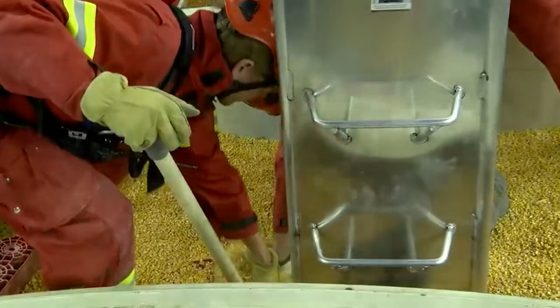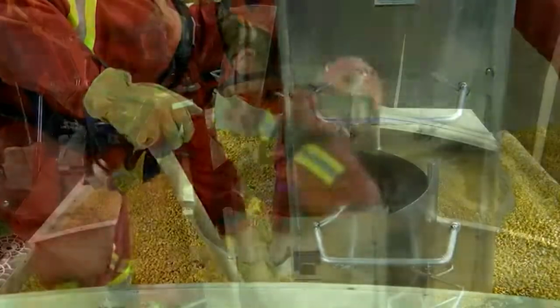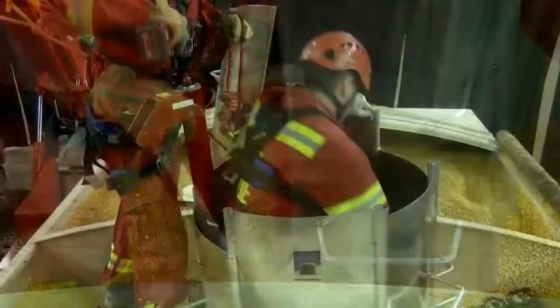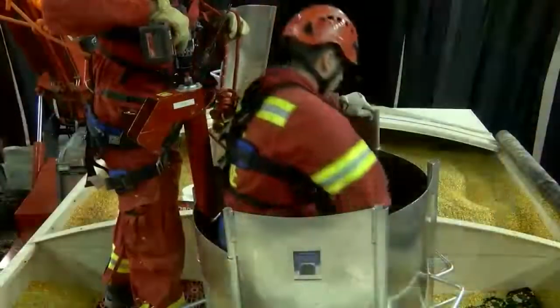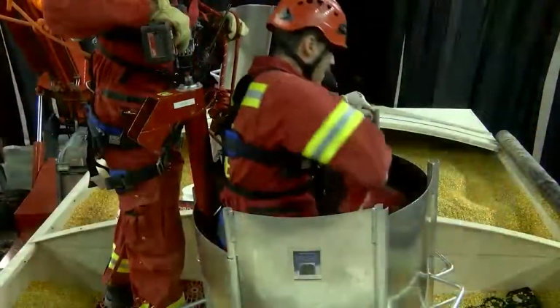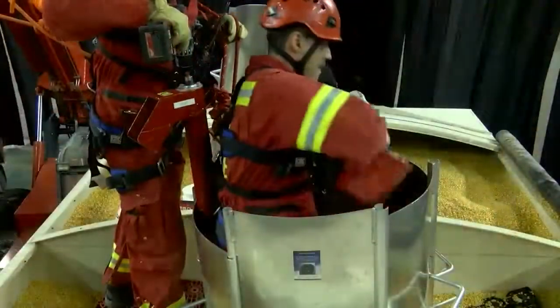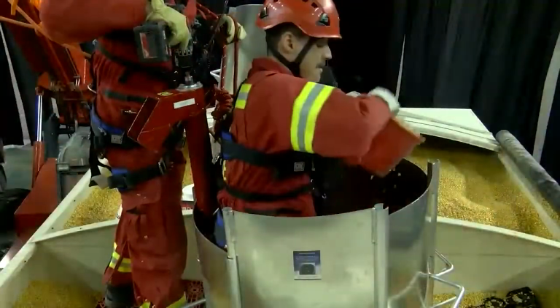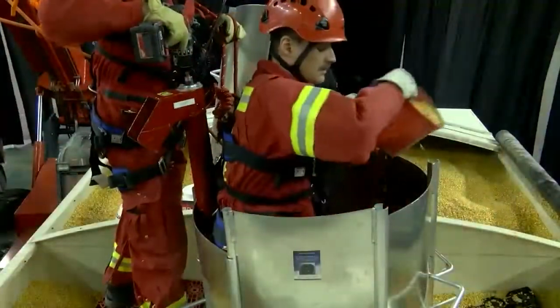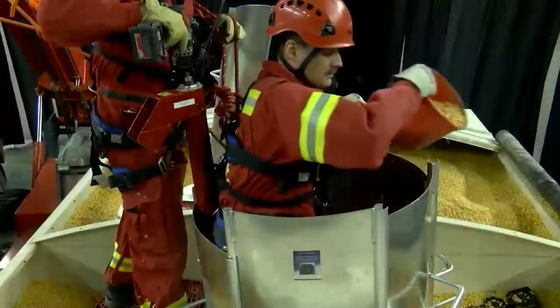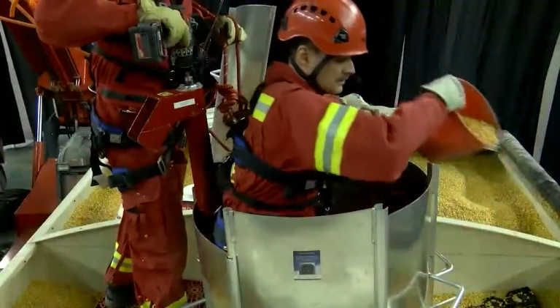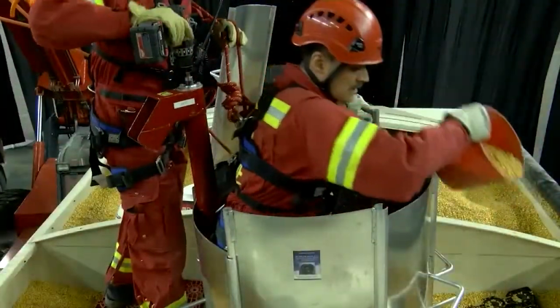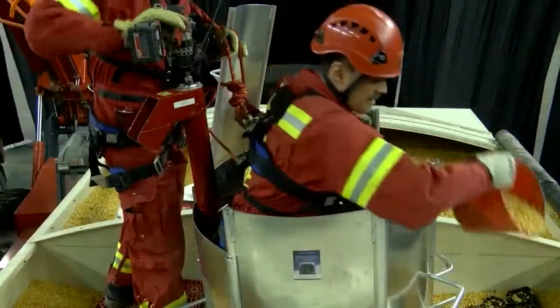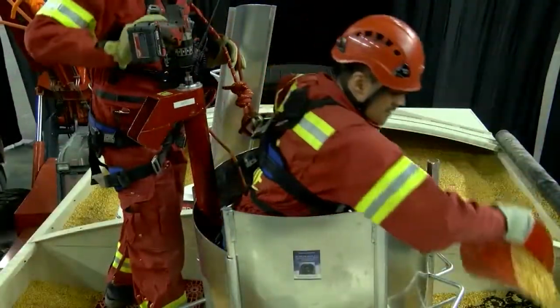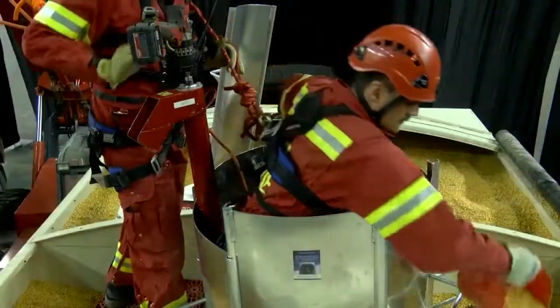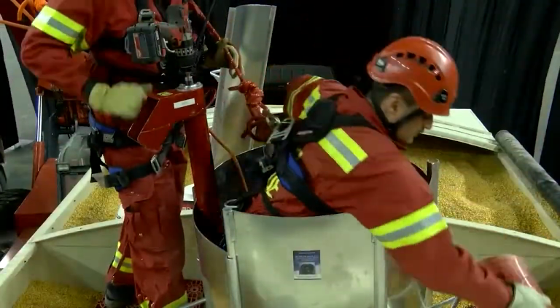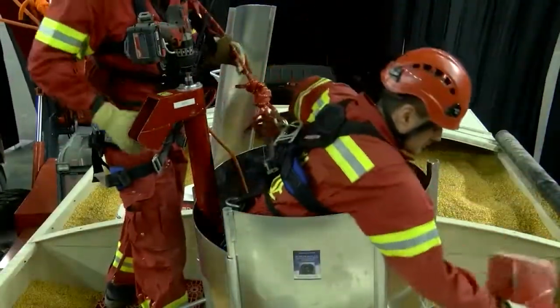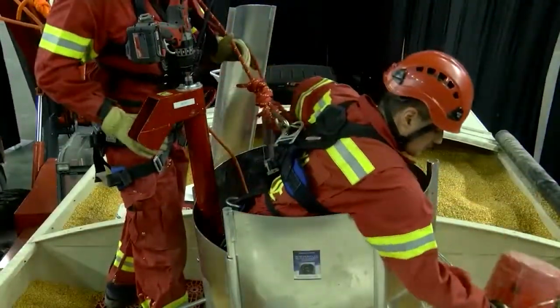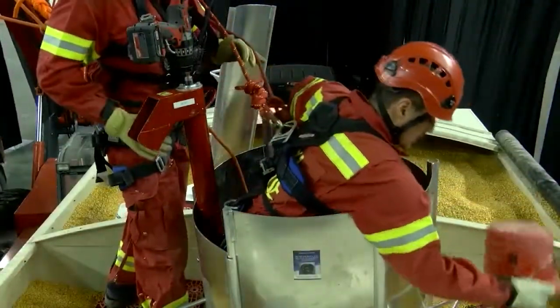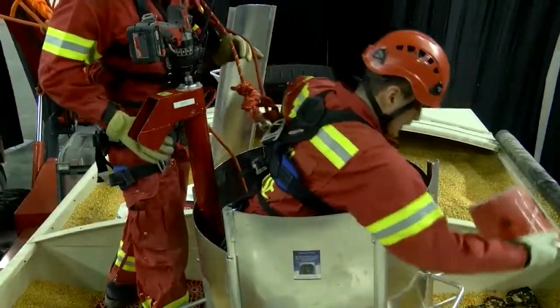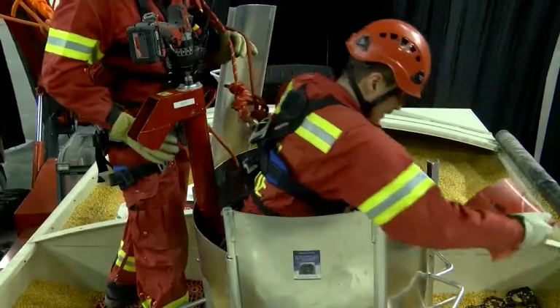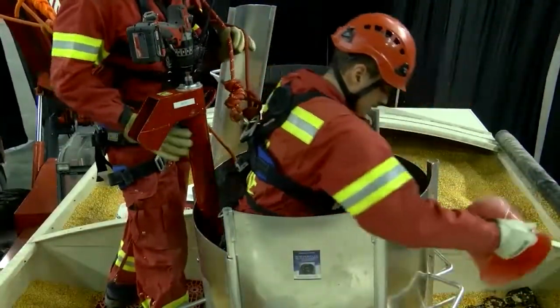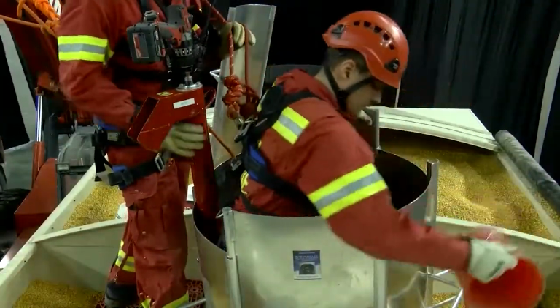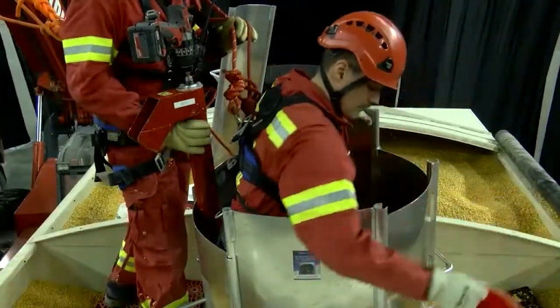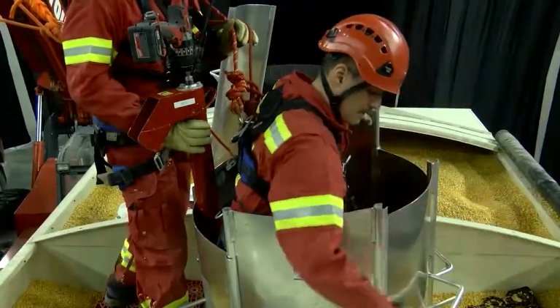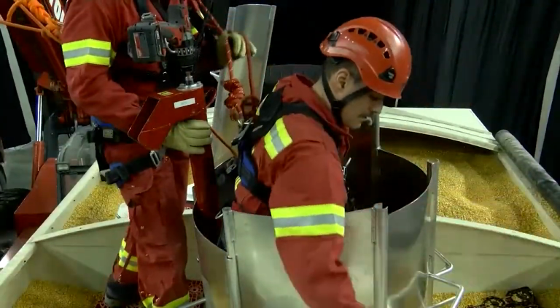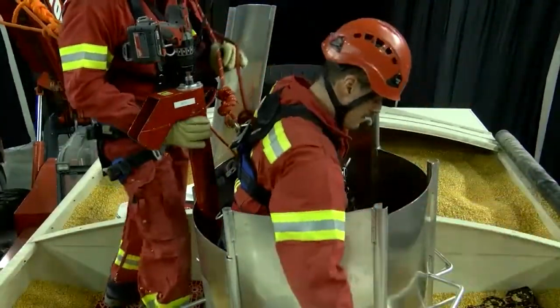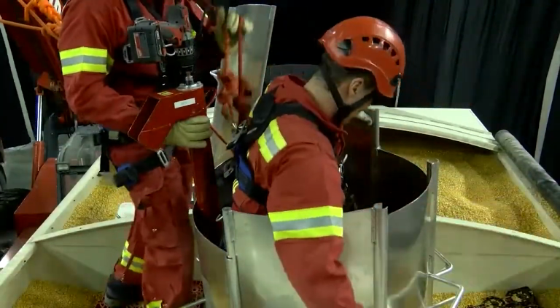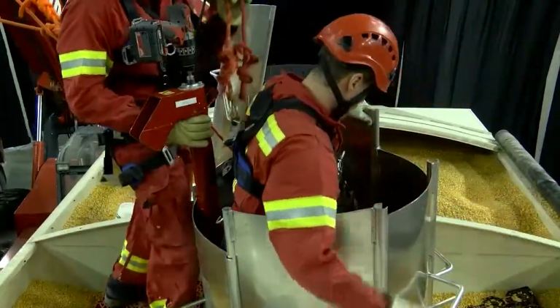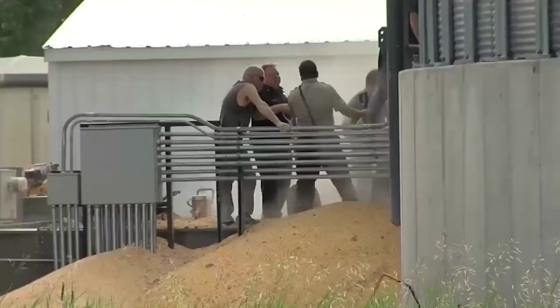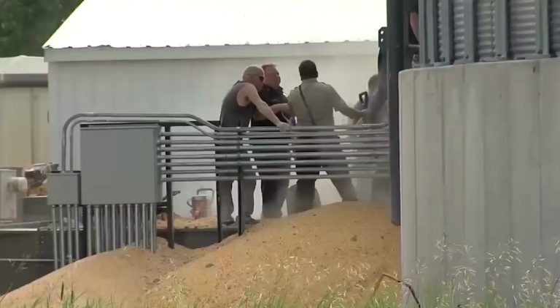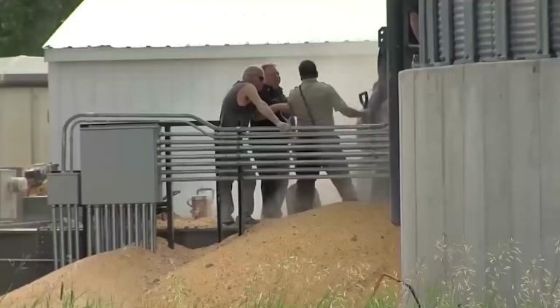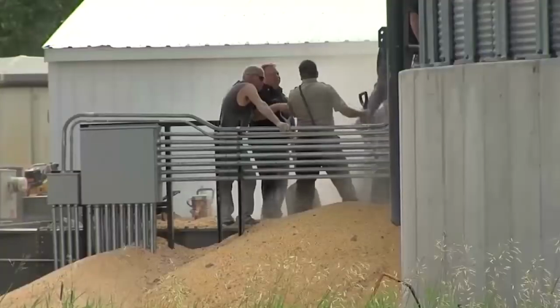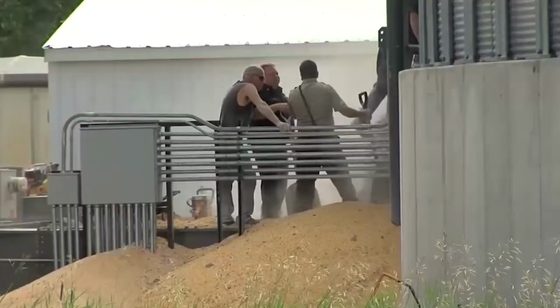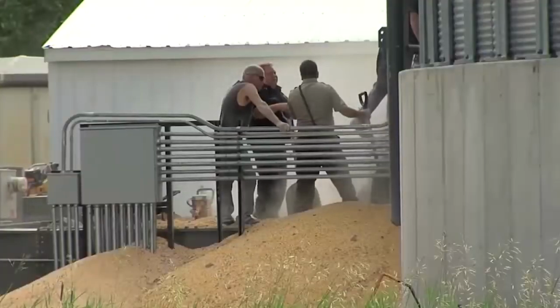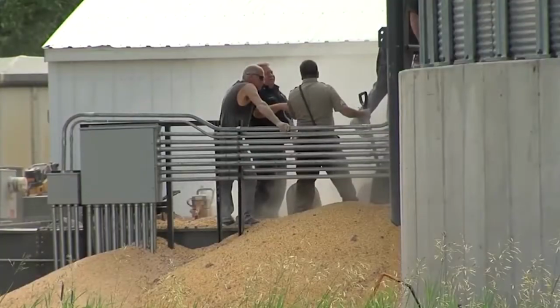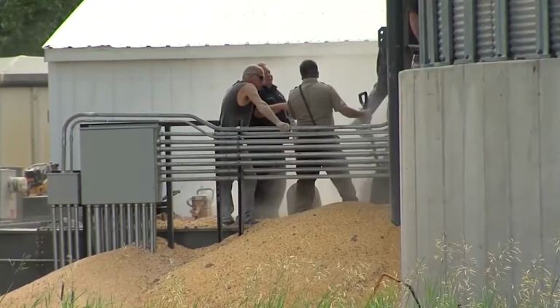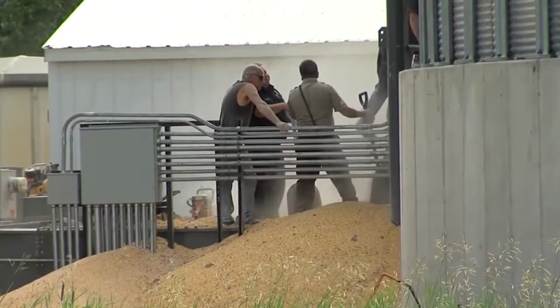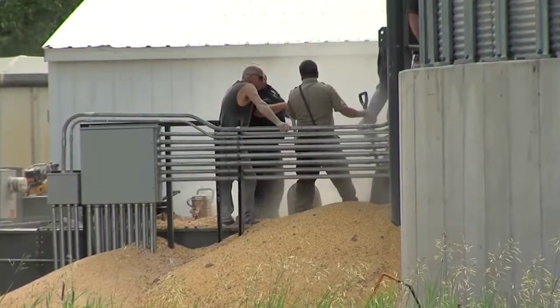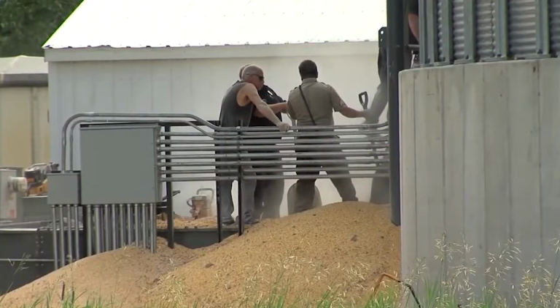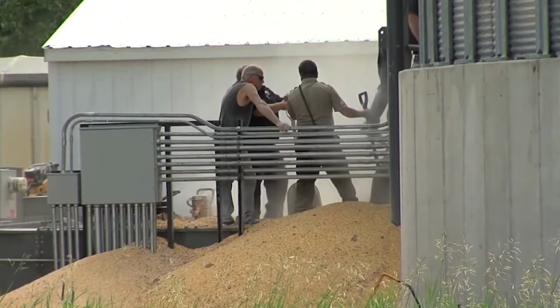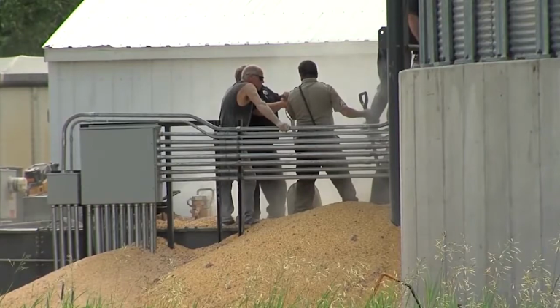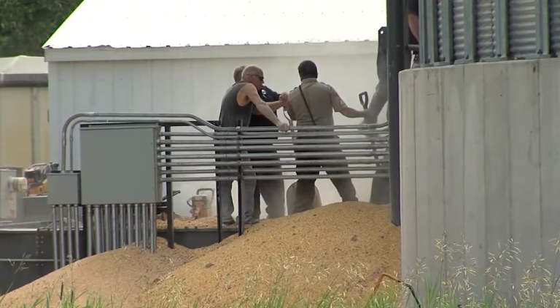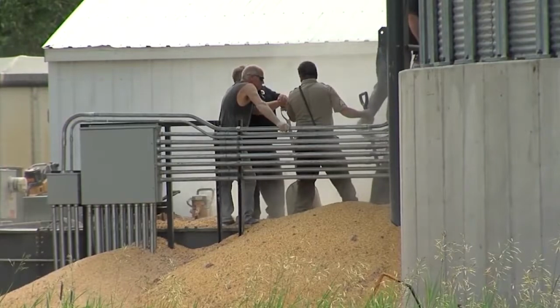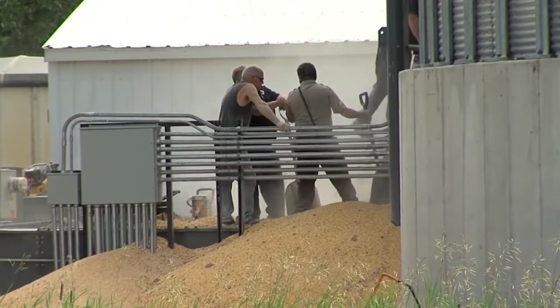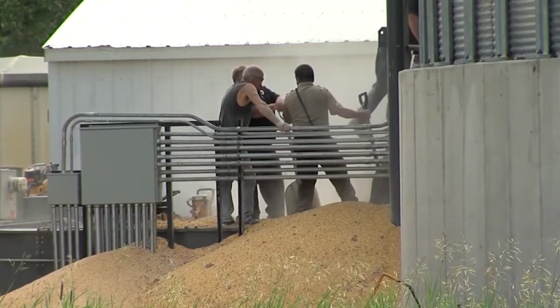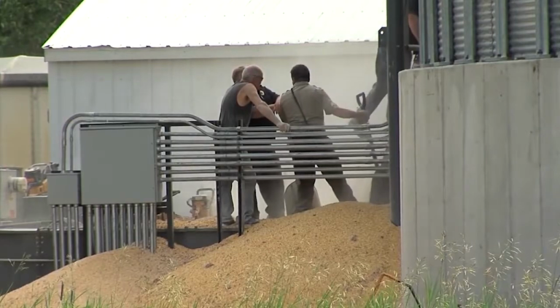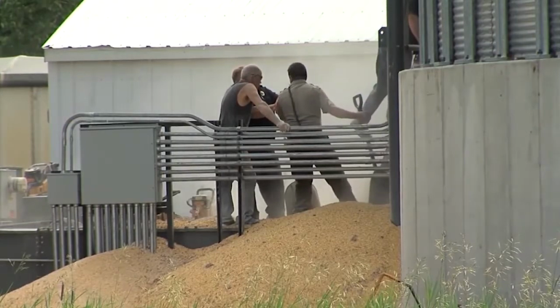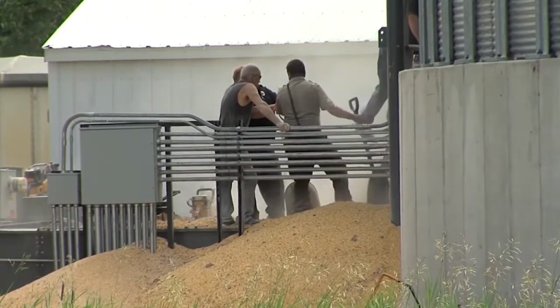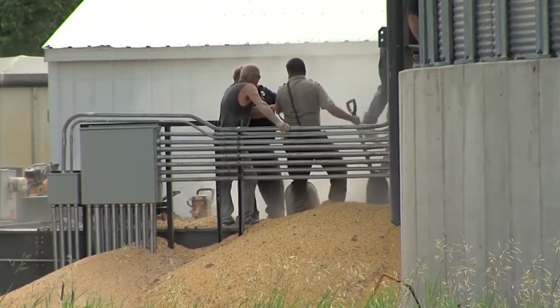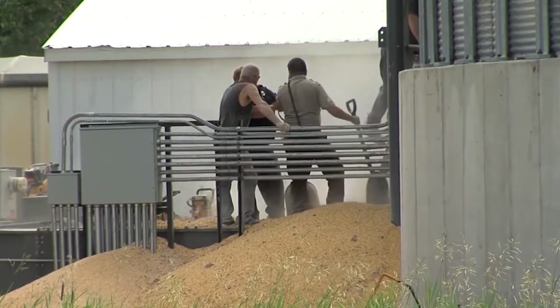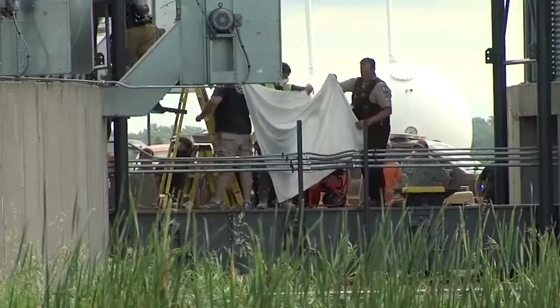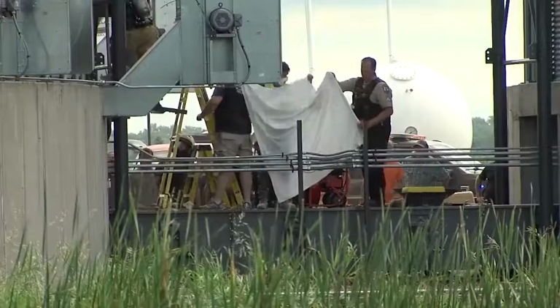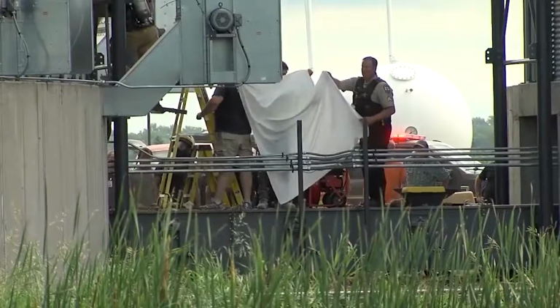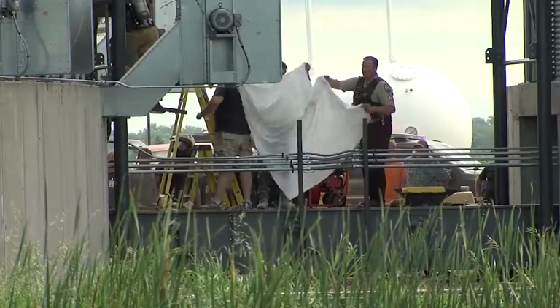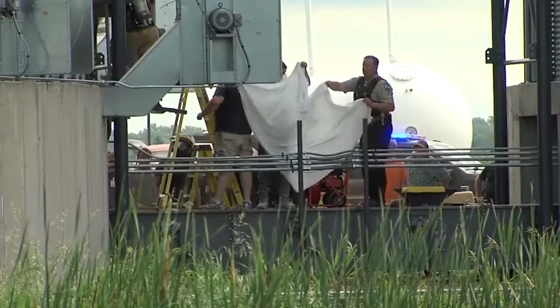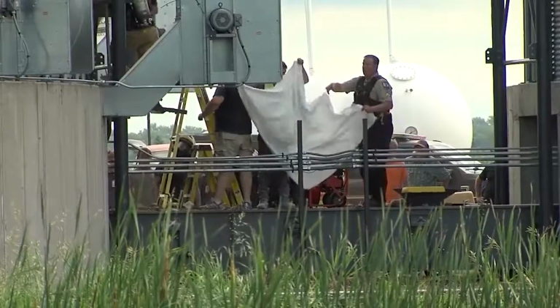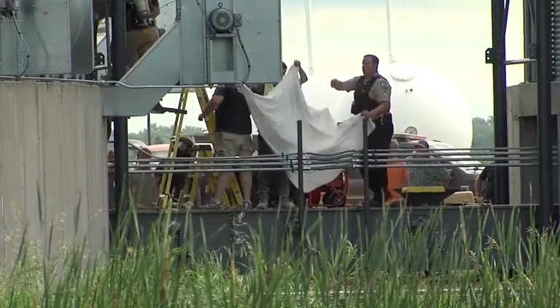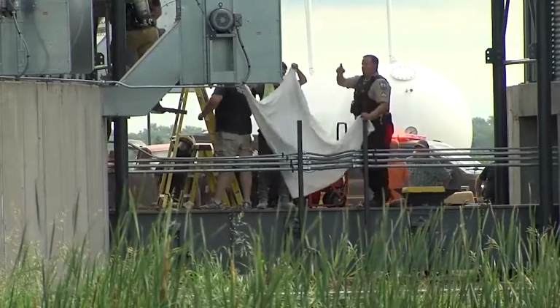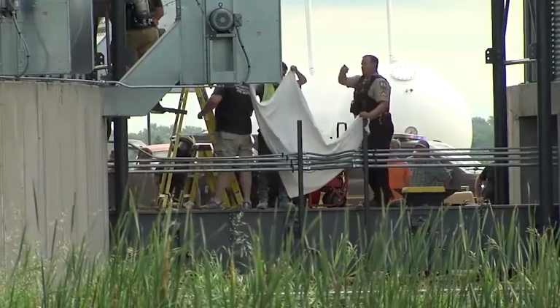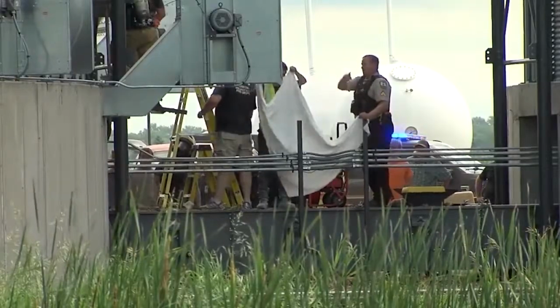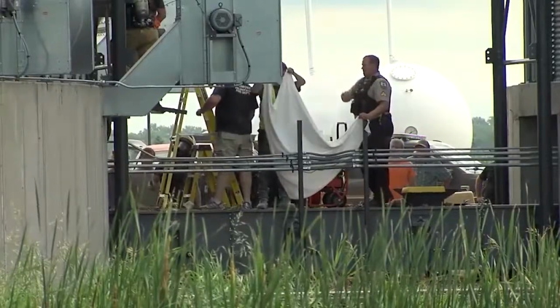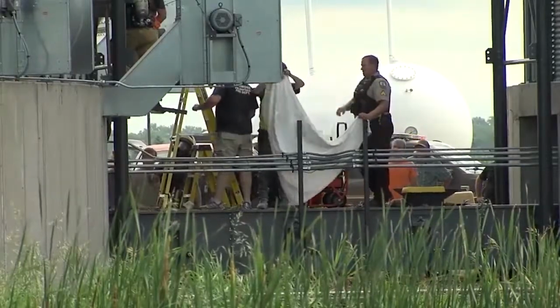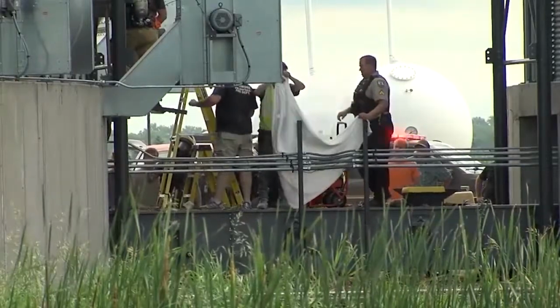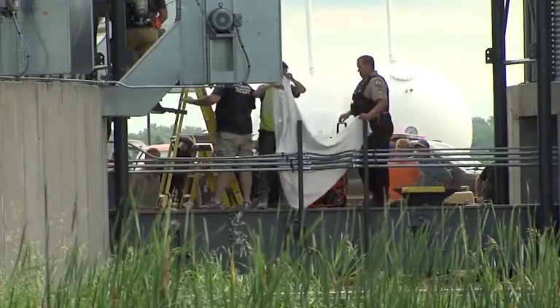Shook says it's discouraging how much money is spent on teaching grain bin safety, and yet the number of accidents continues to increase.